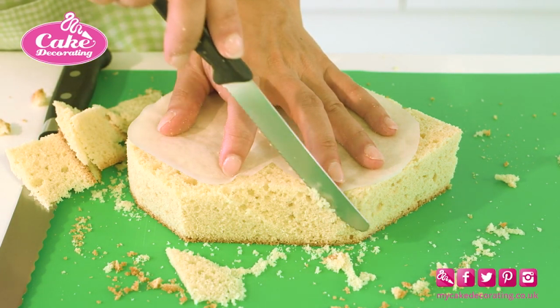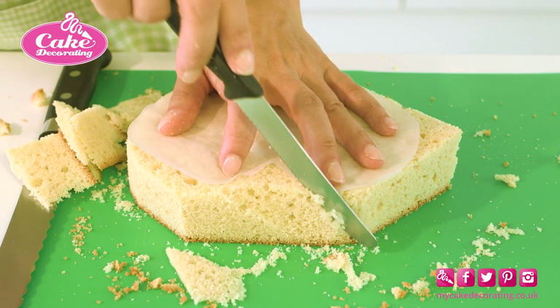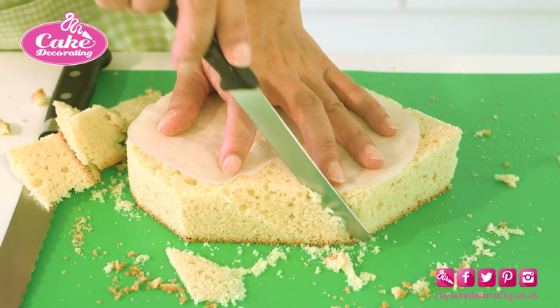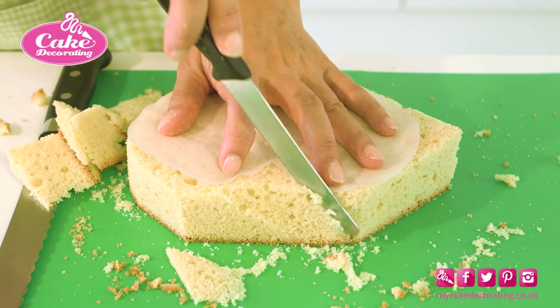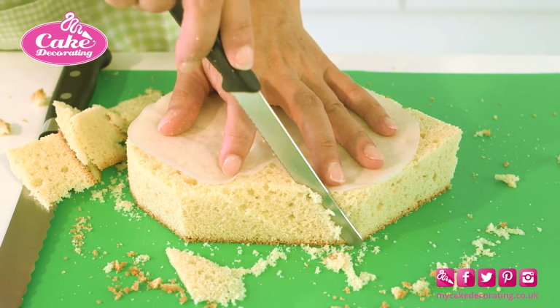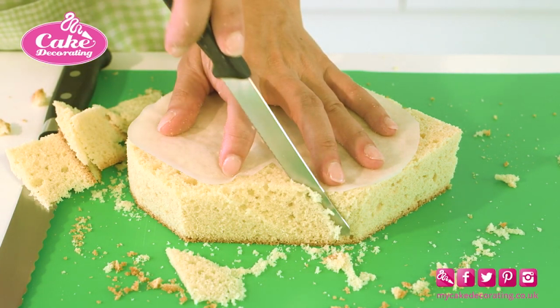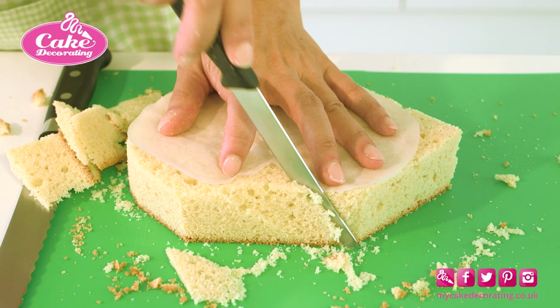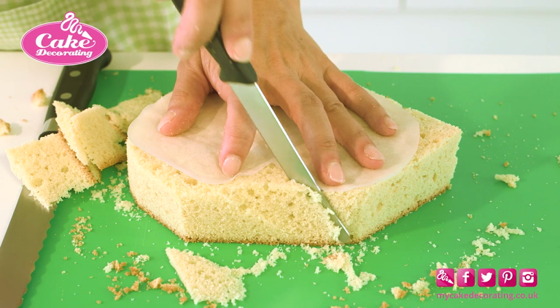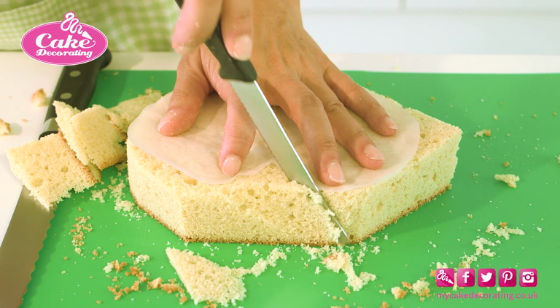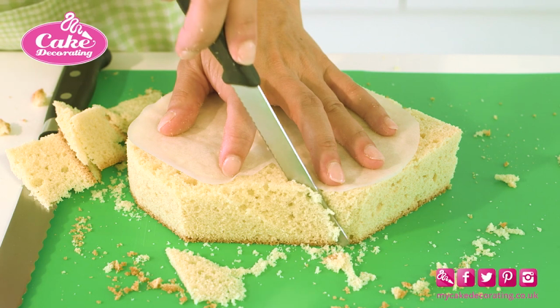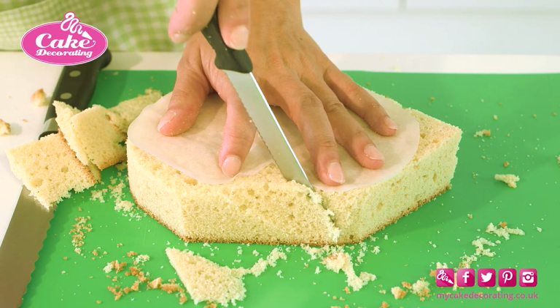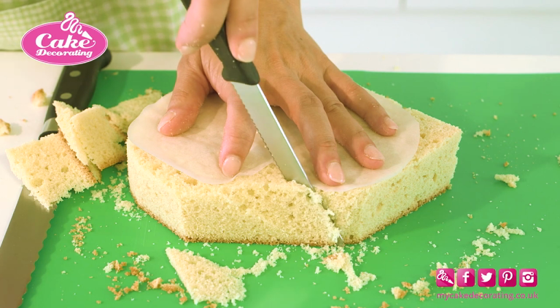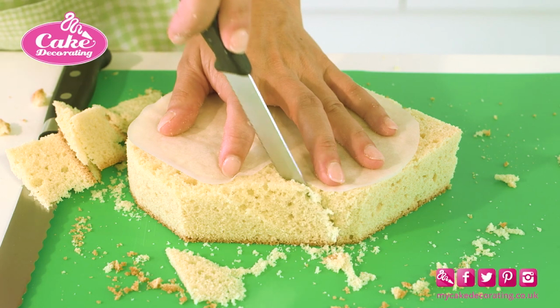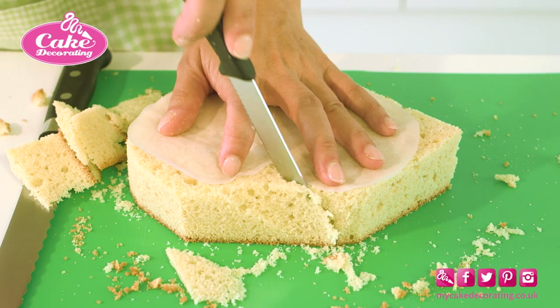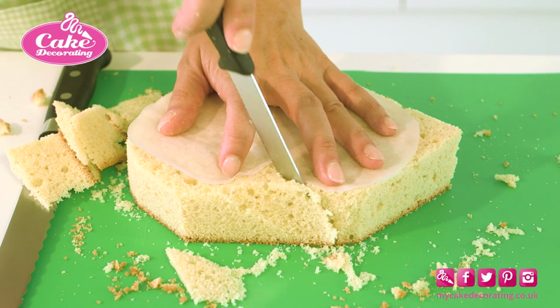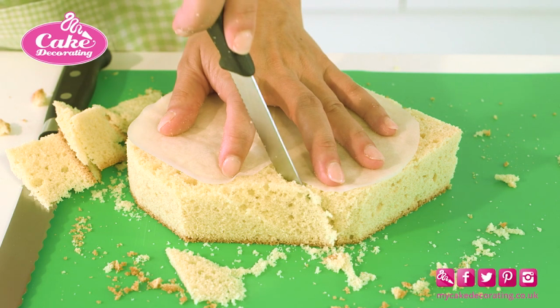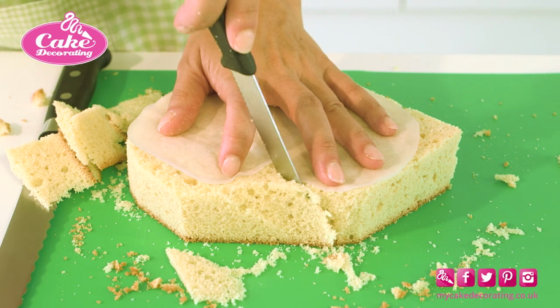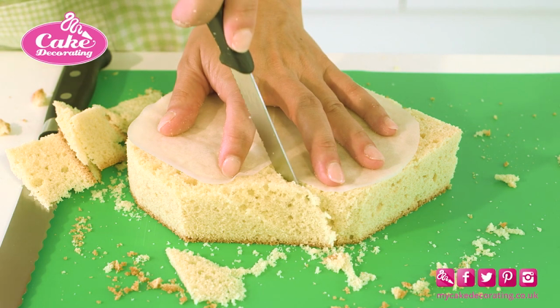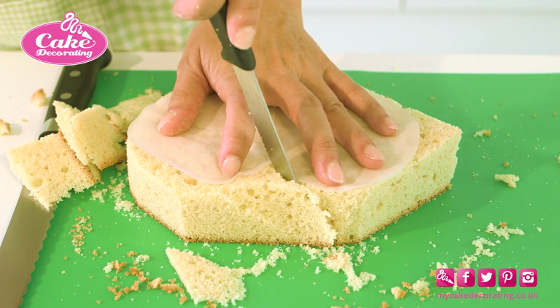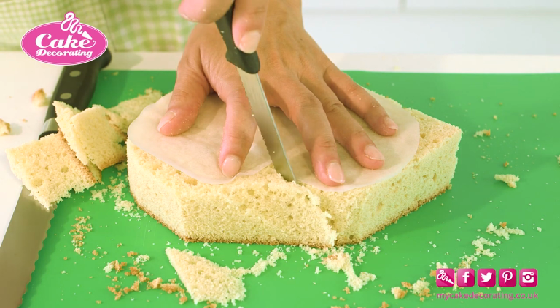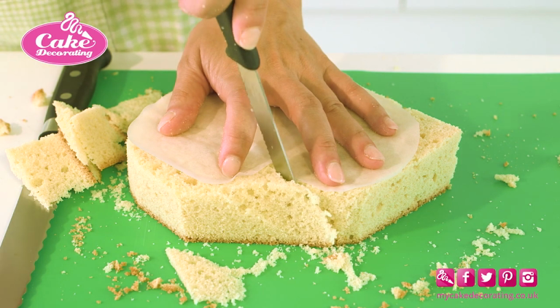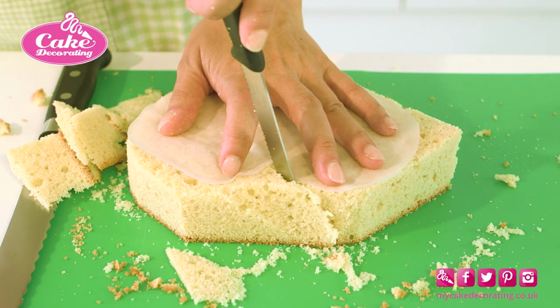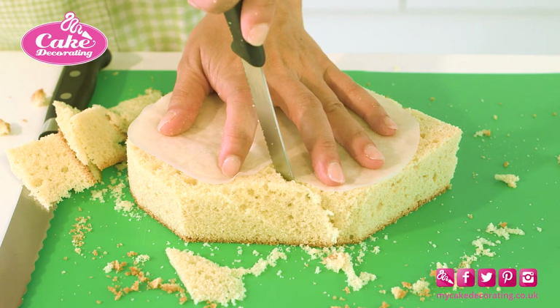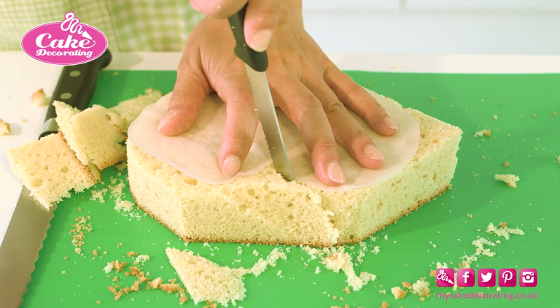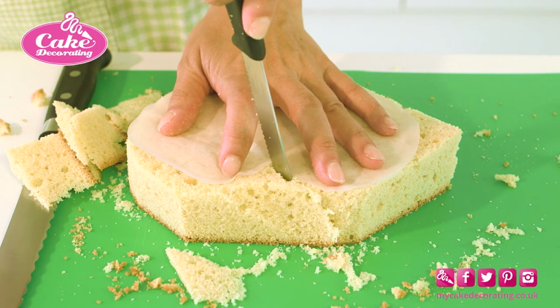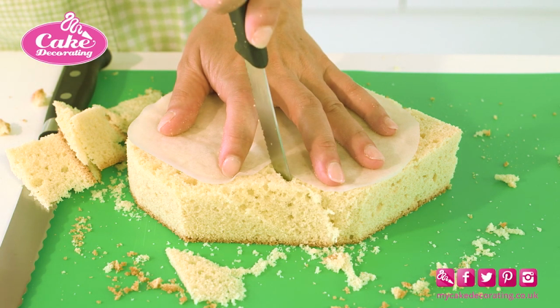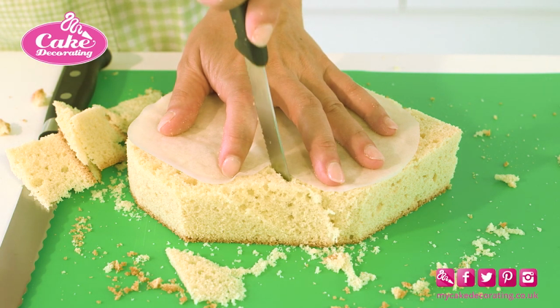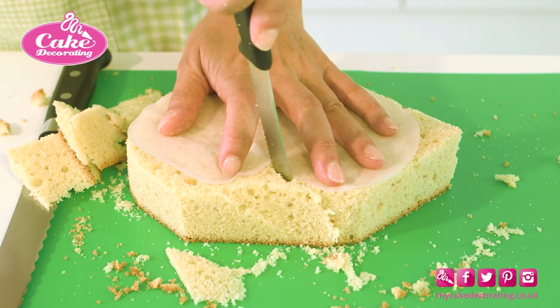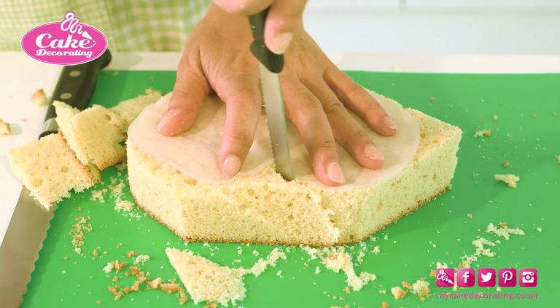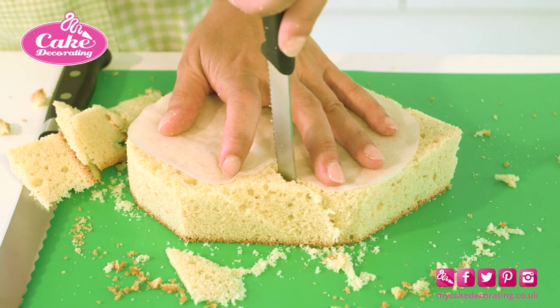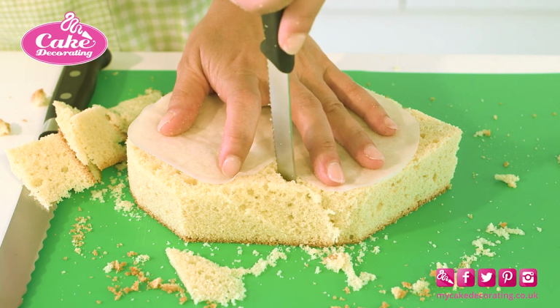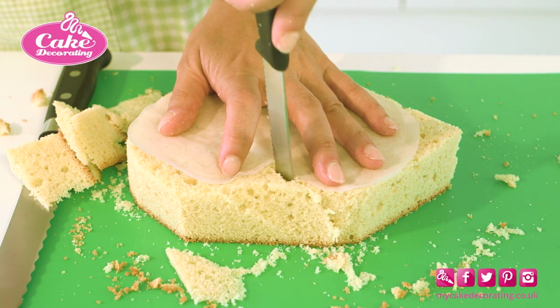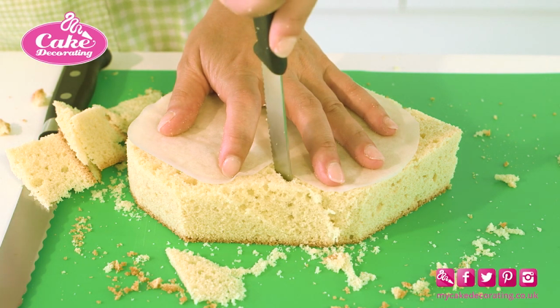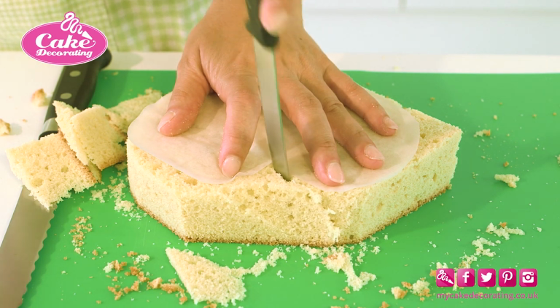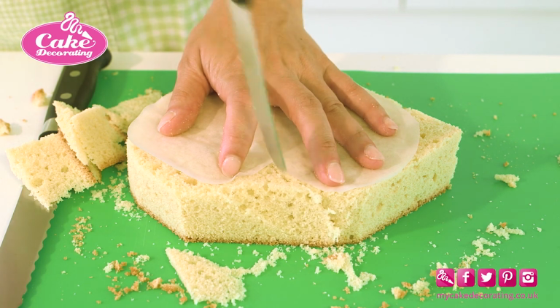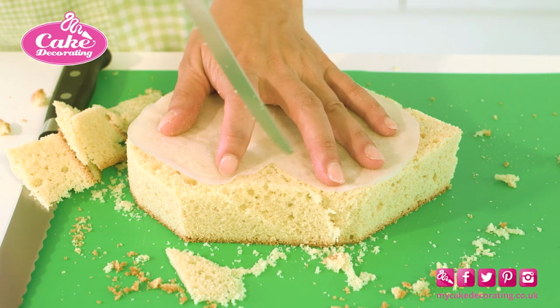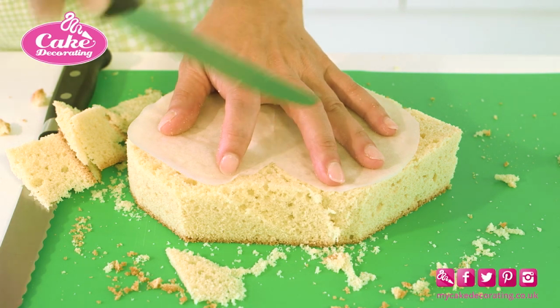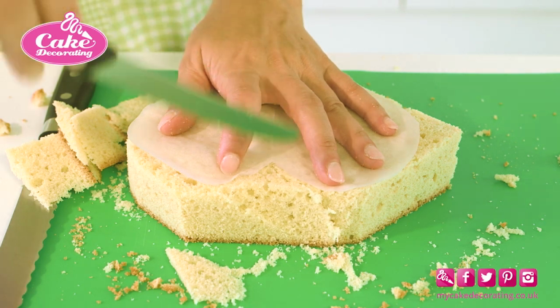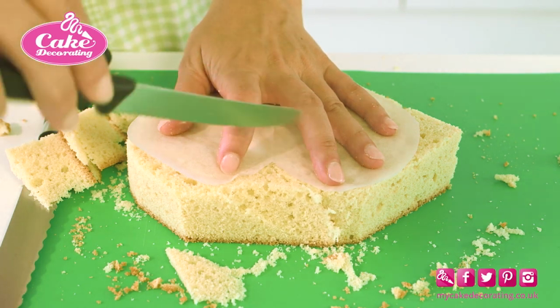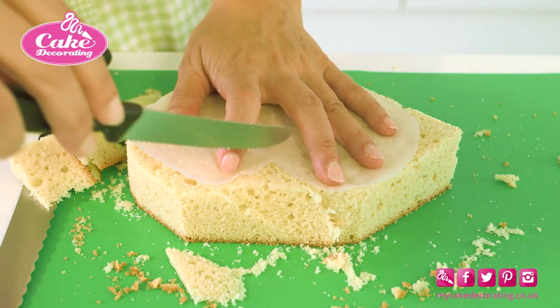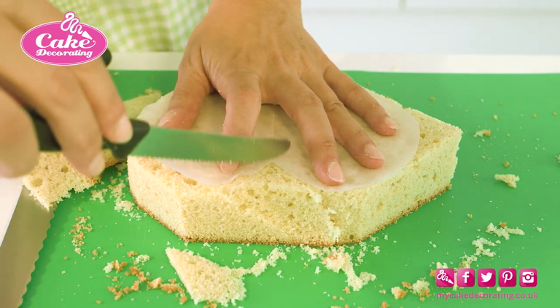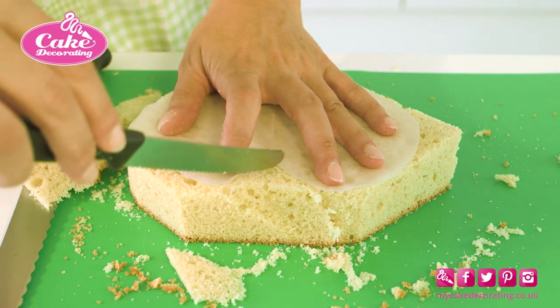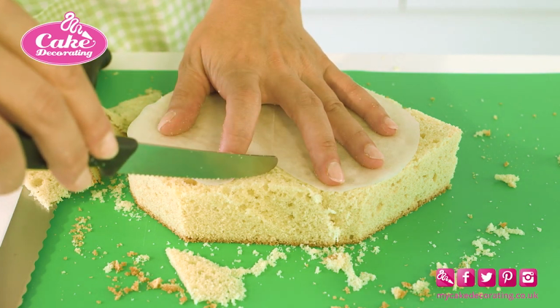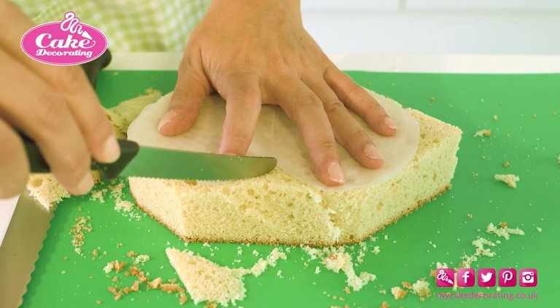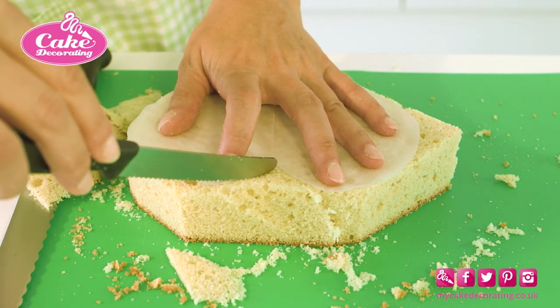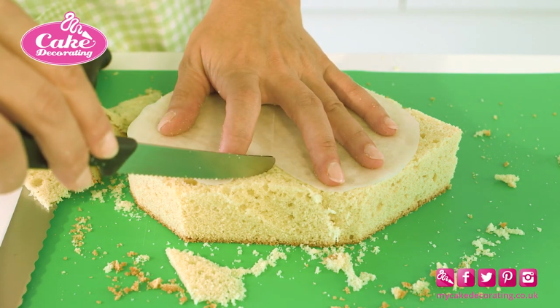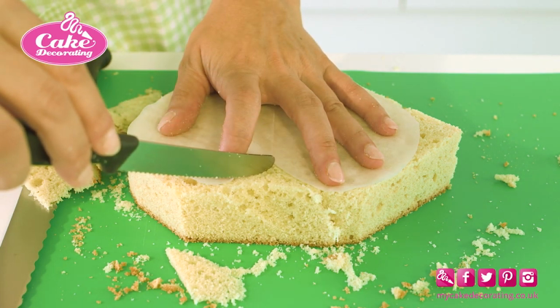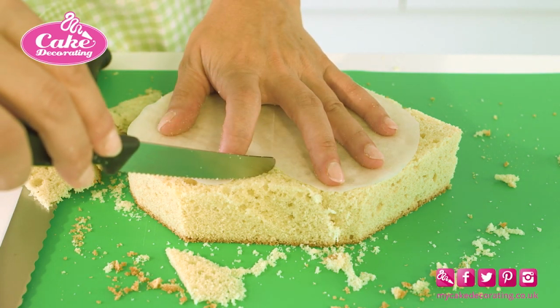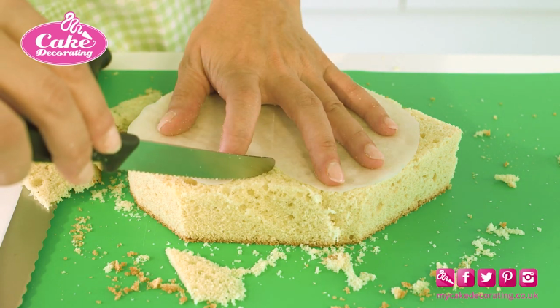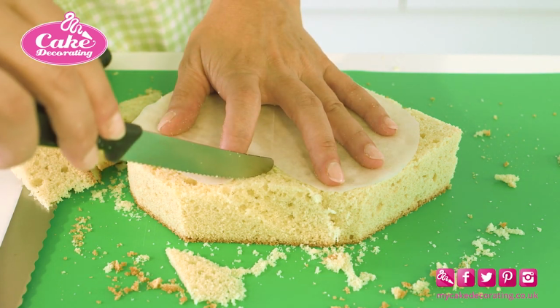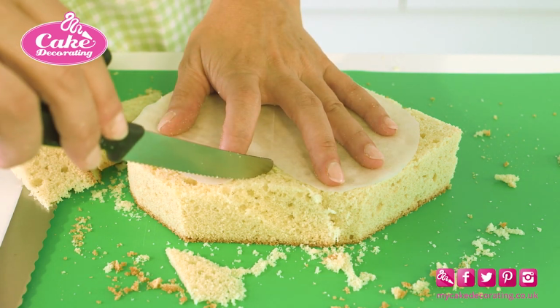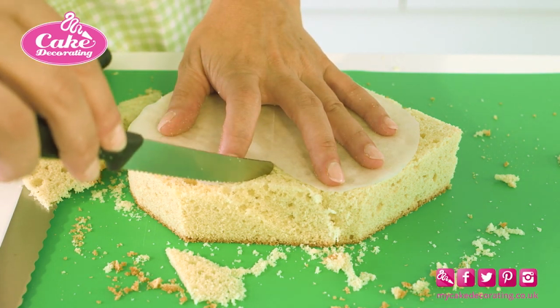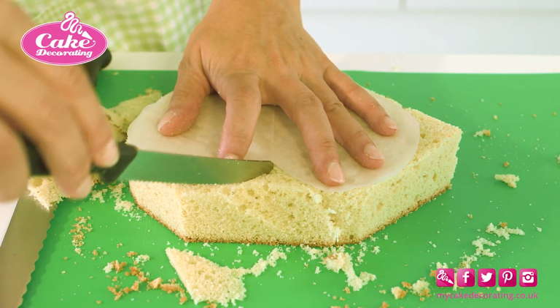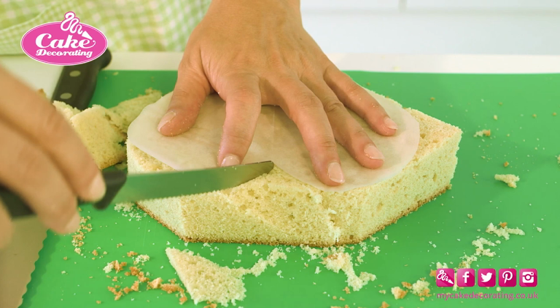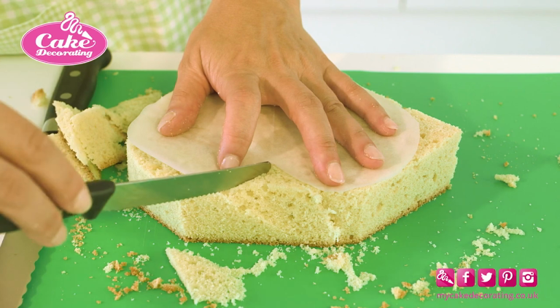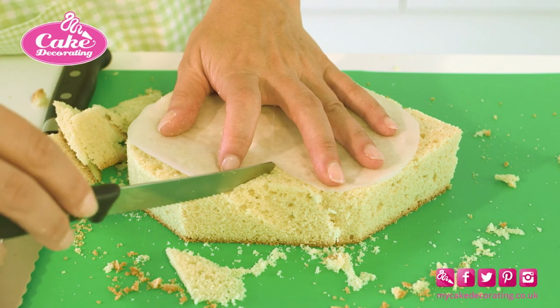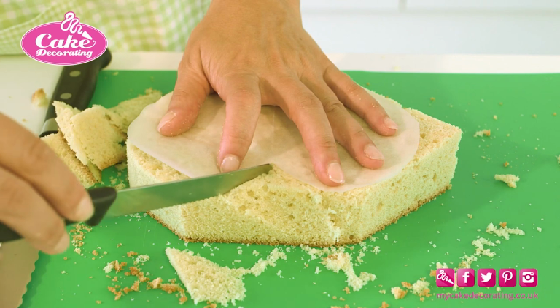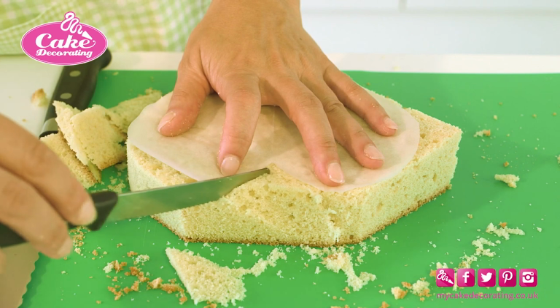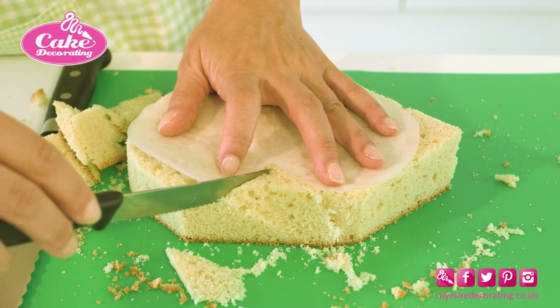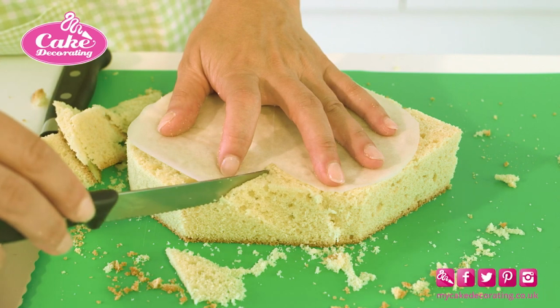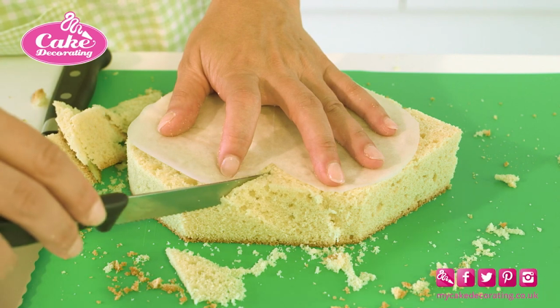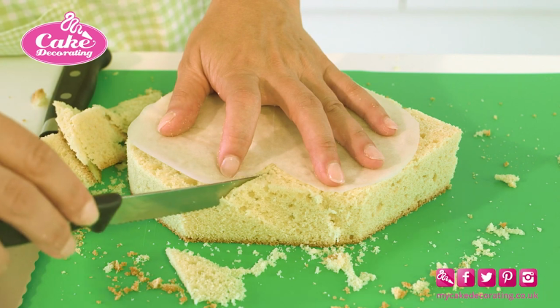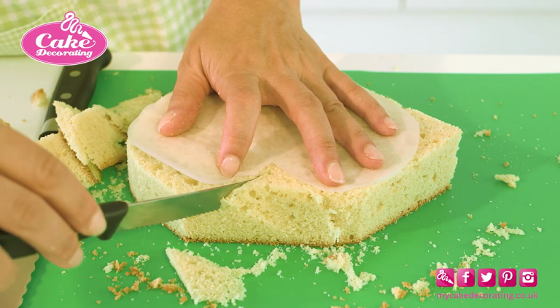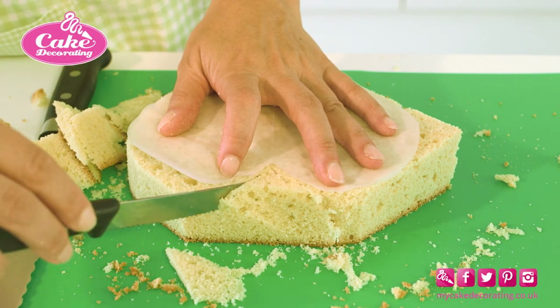Hearts are a popular shape for cakes, and can be easily carved from any round or square cake using a template and some good, sharp serrated knives.